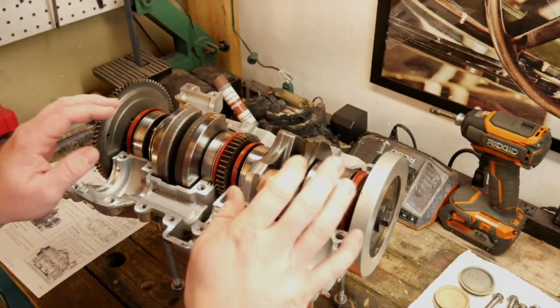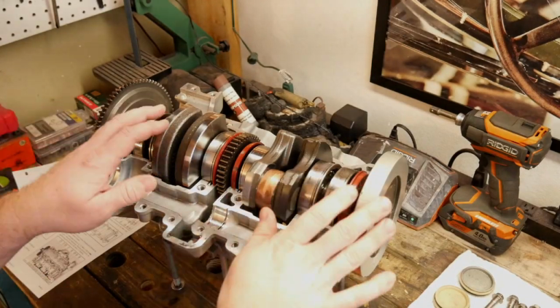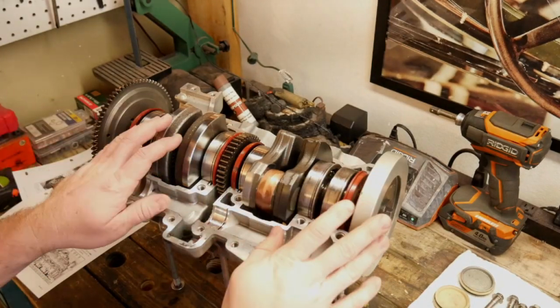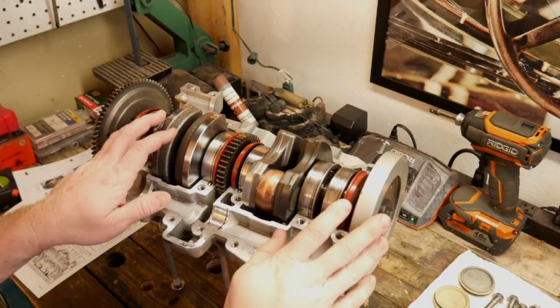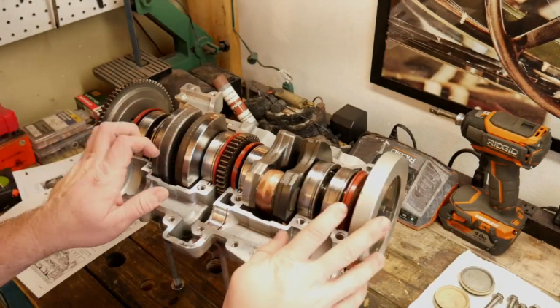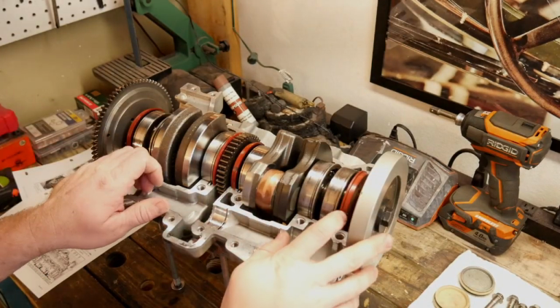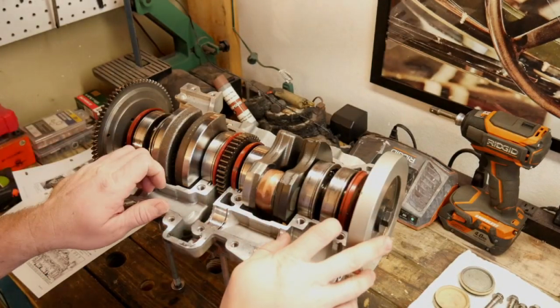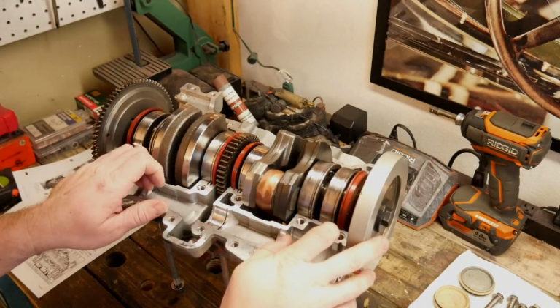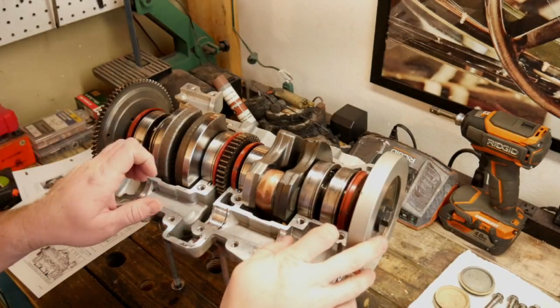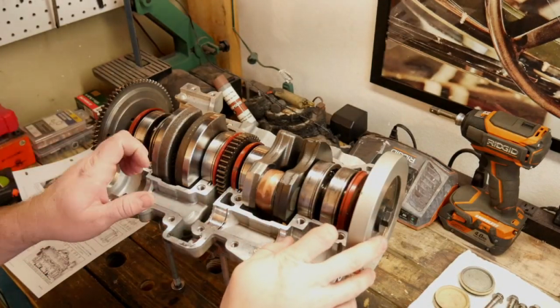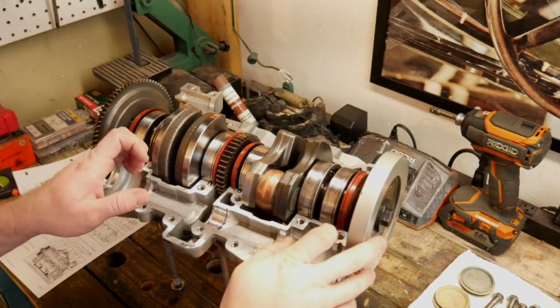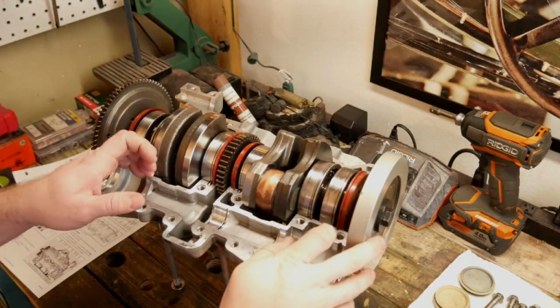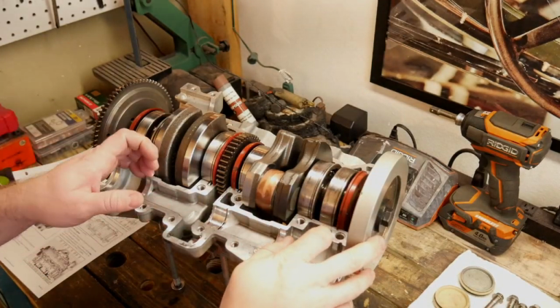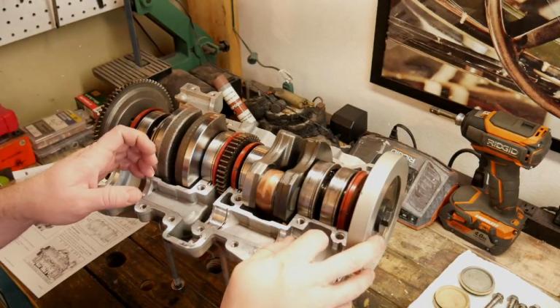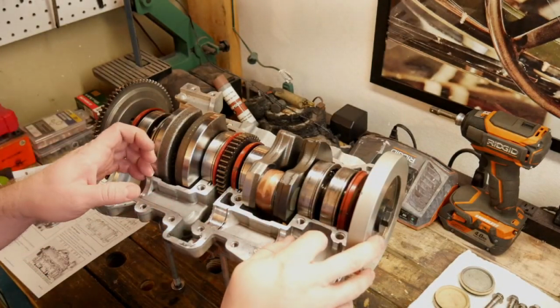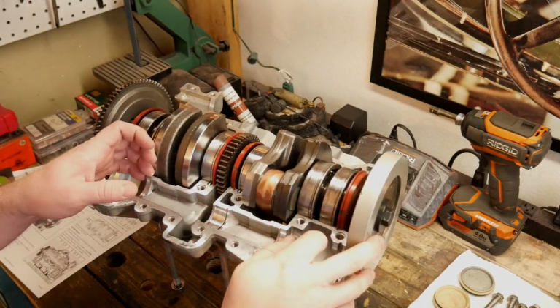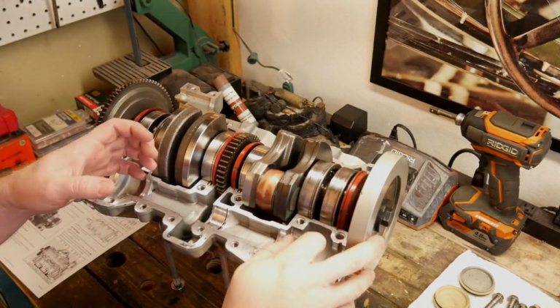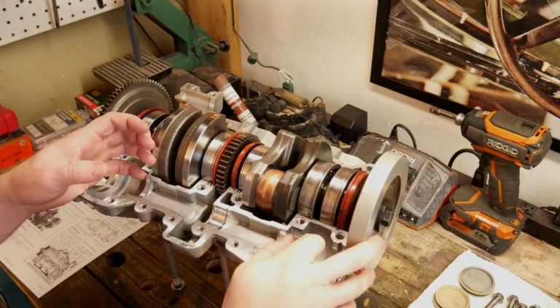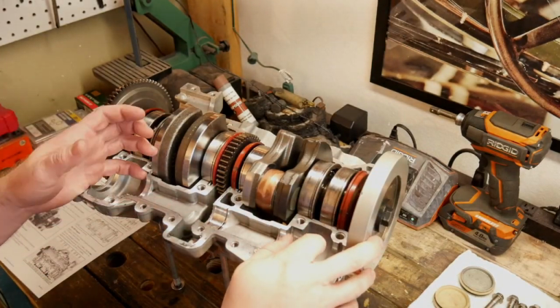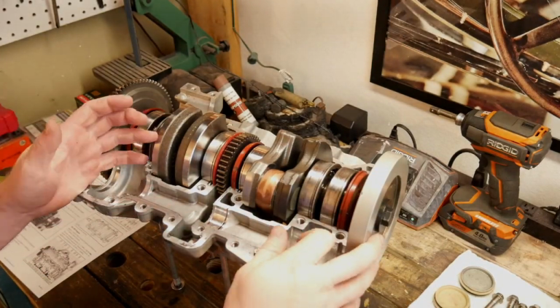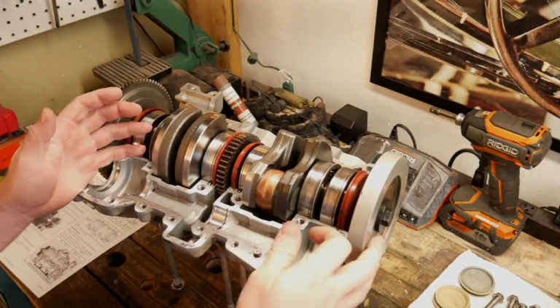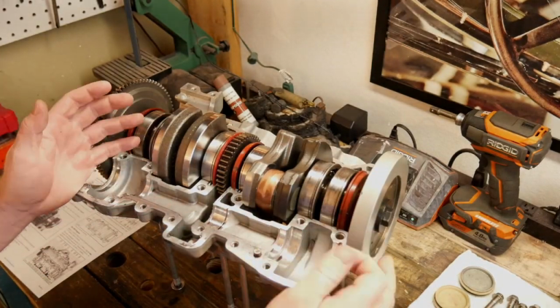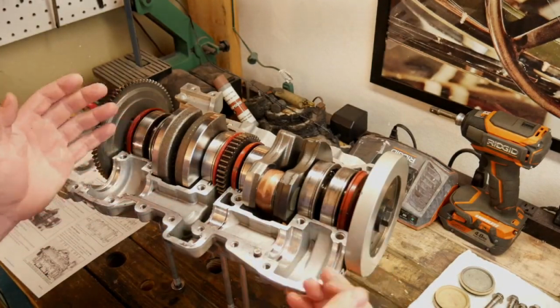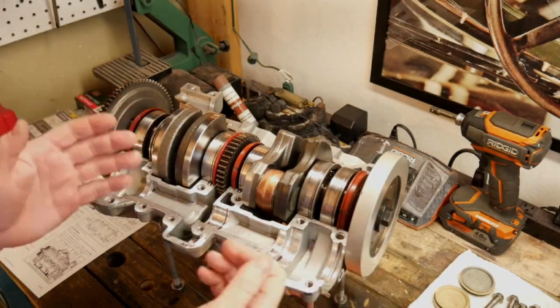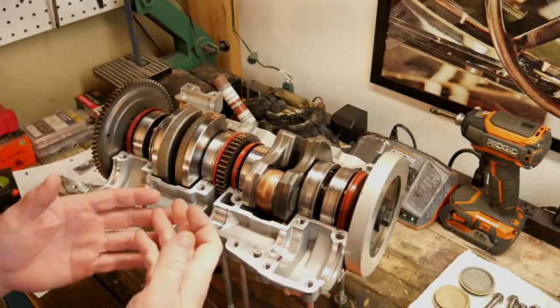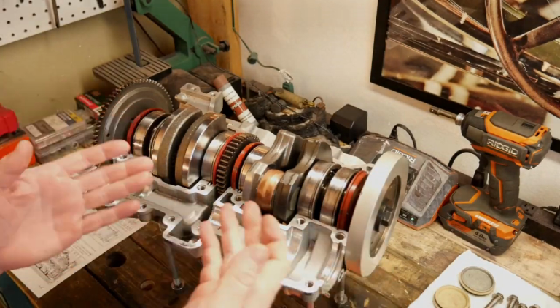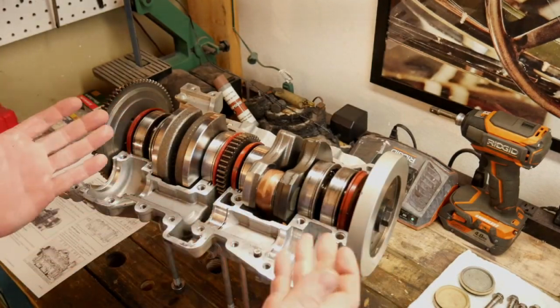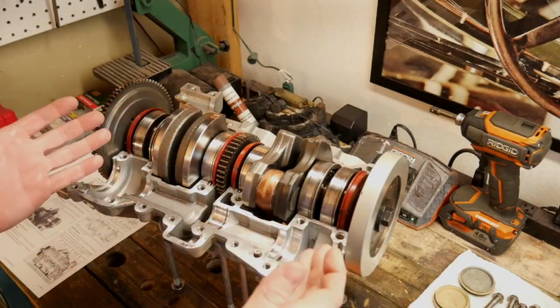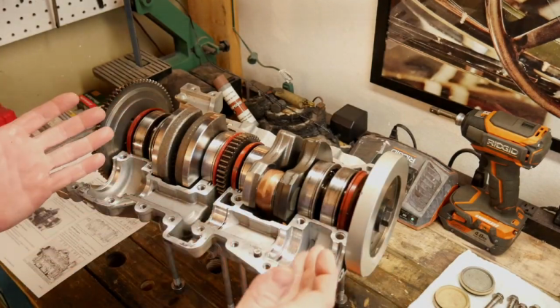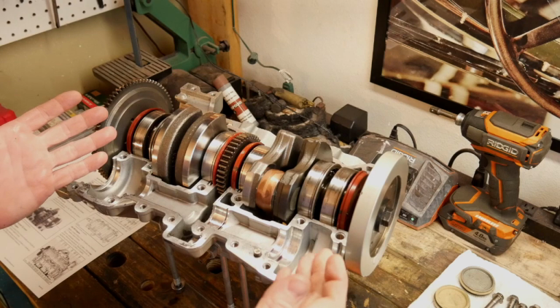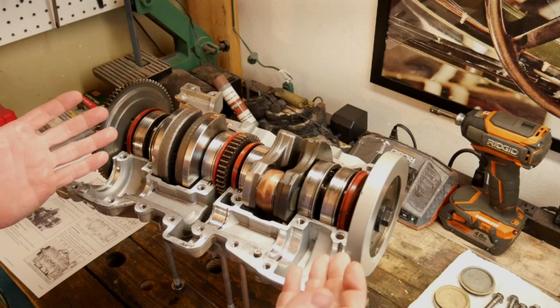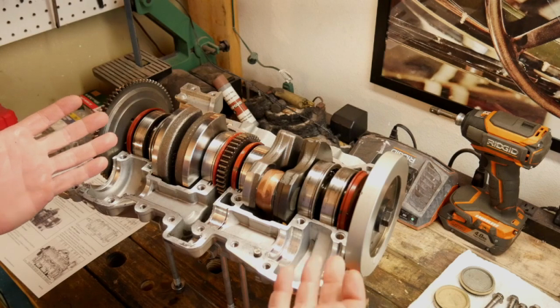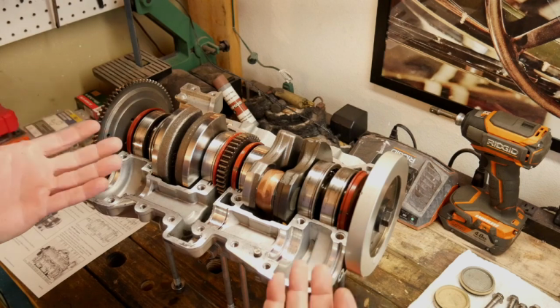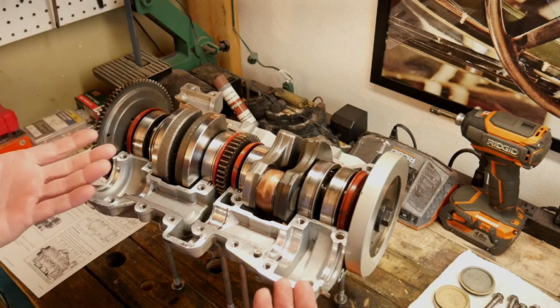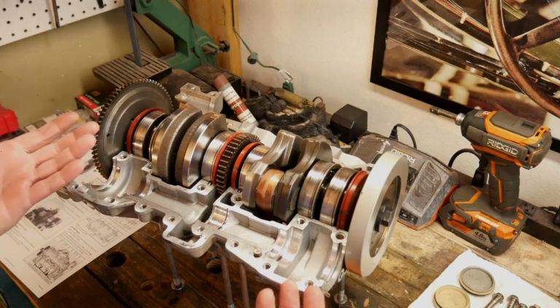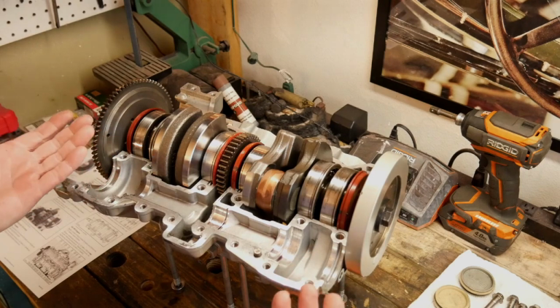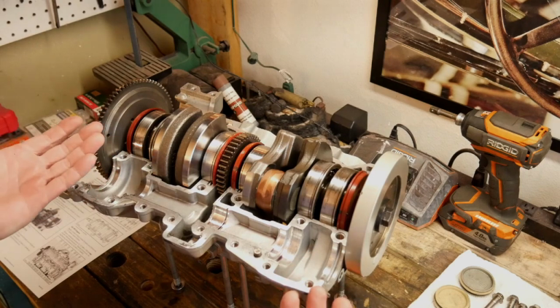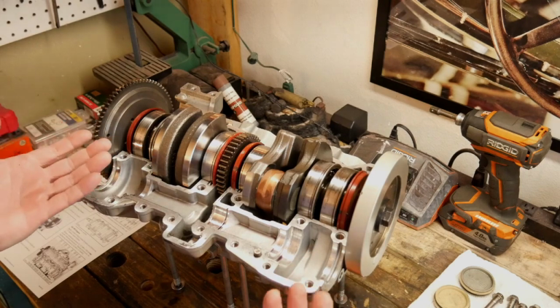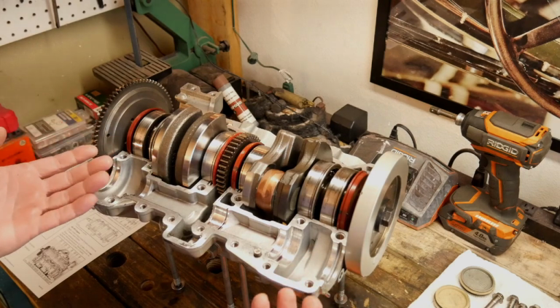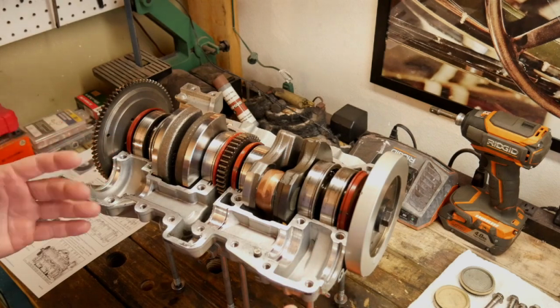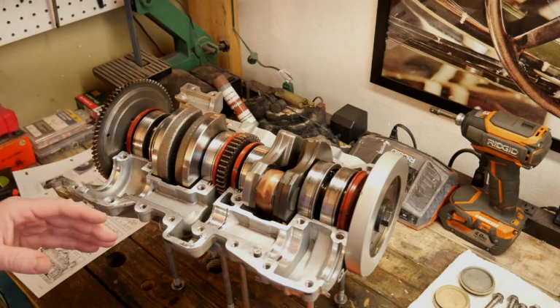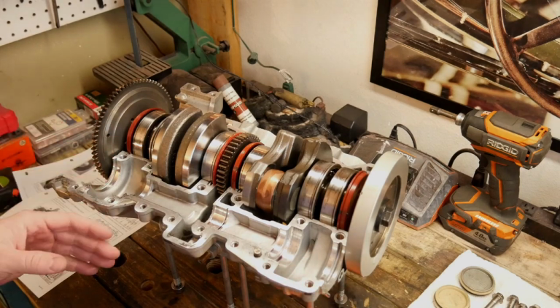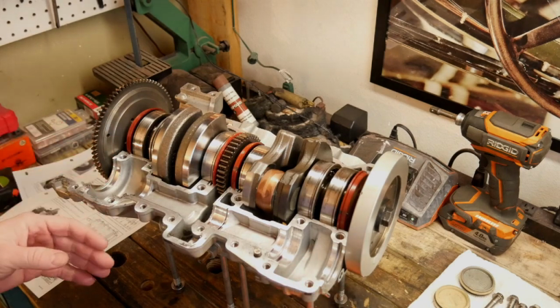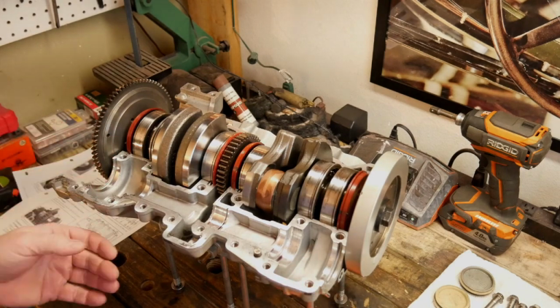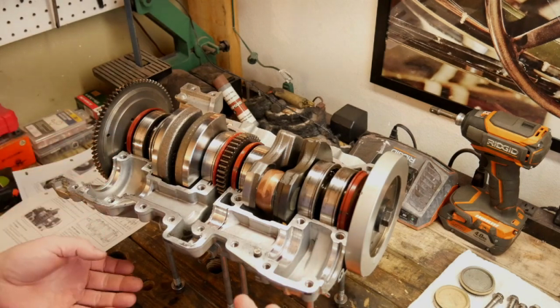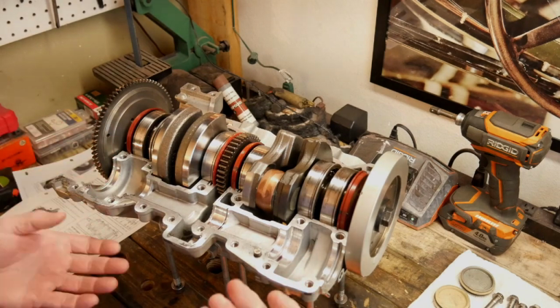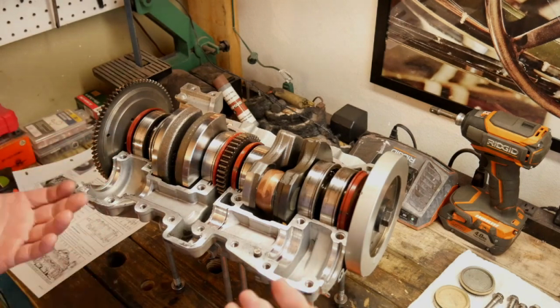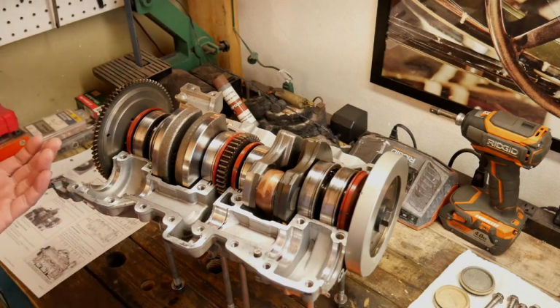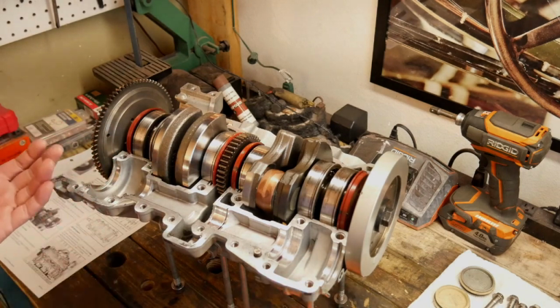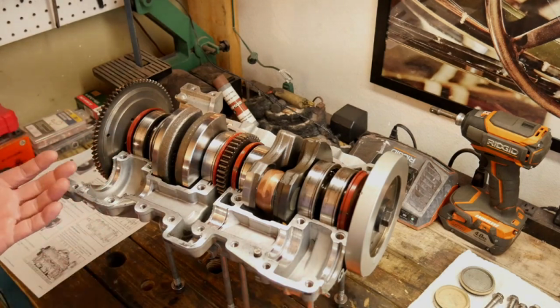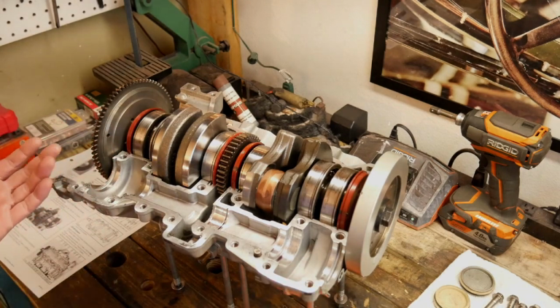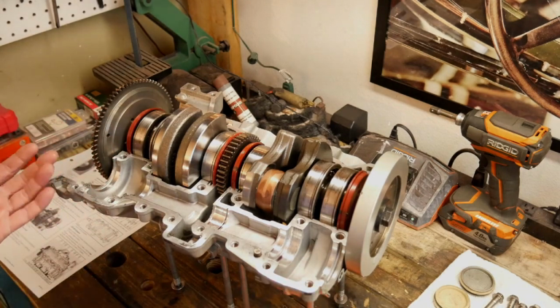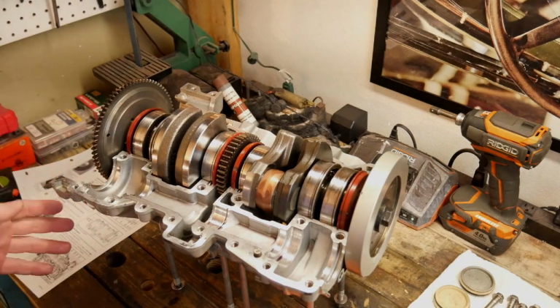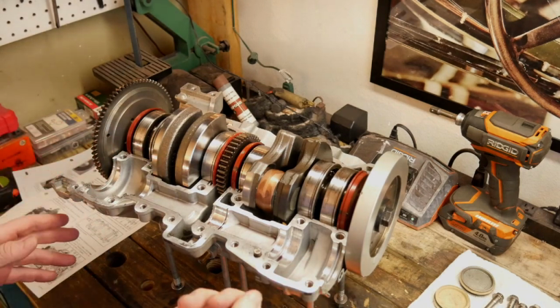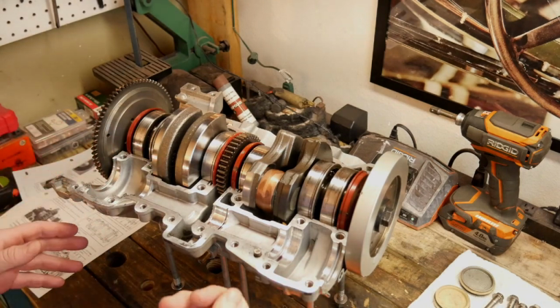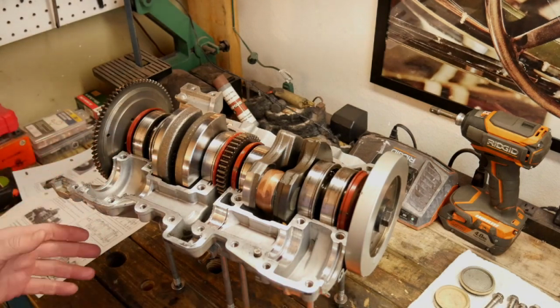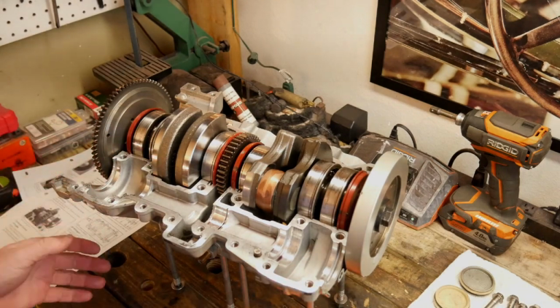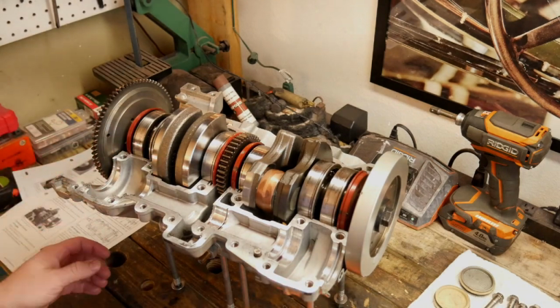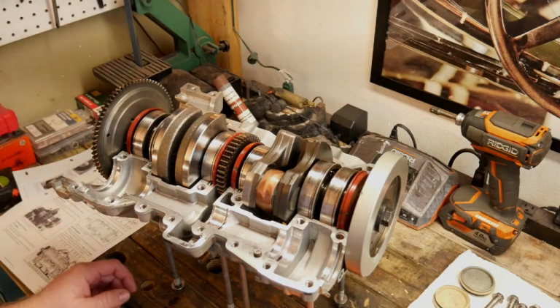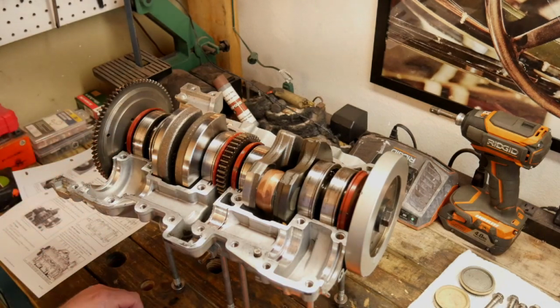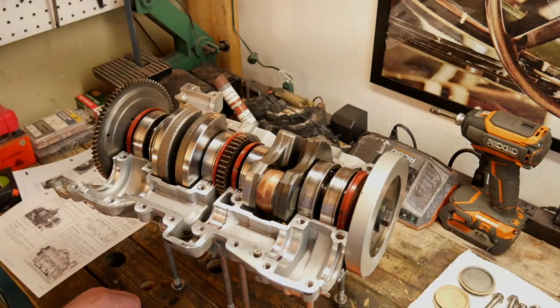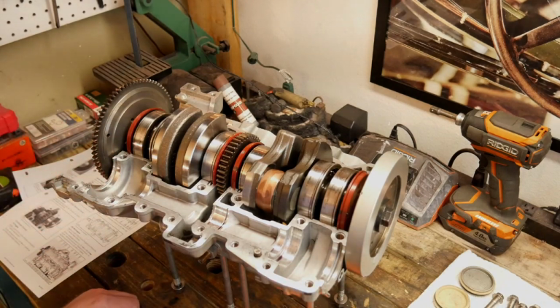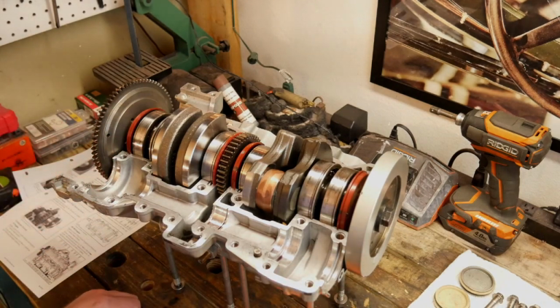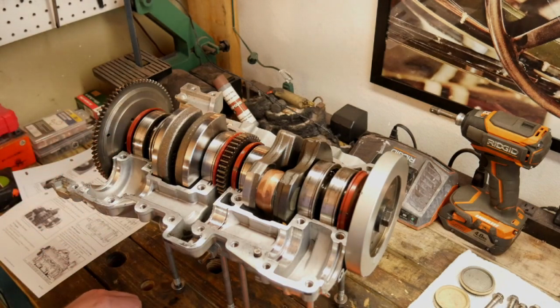Welcome back to the shop. Today we're going to be rebuilding this Rotax 947, 951, depending on what you read.